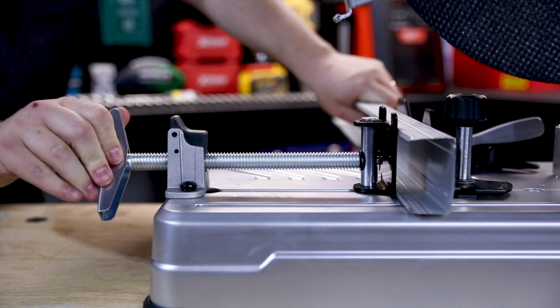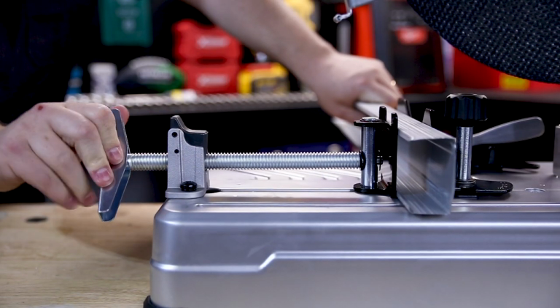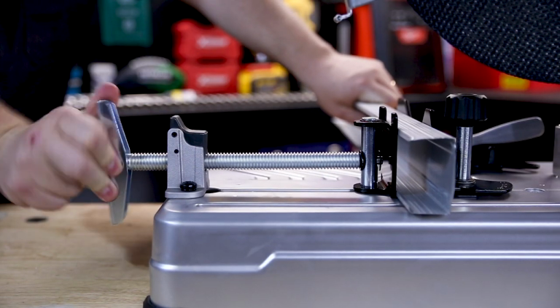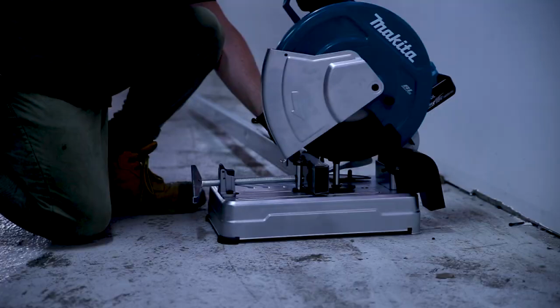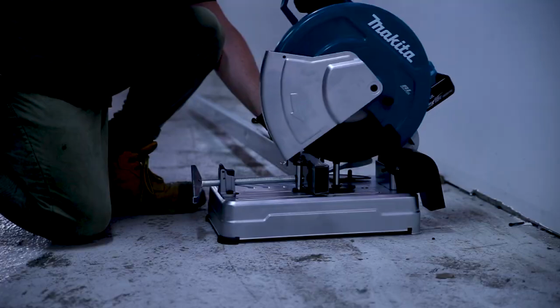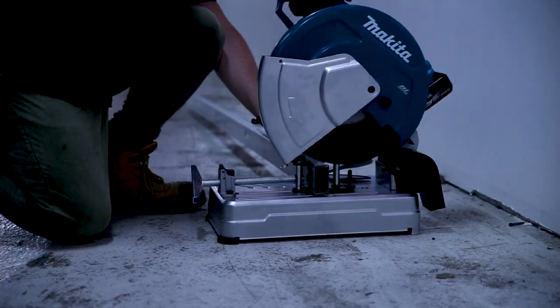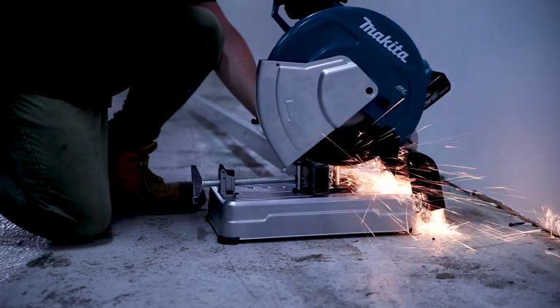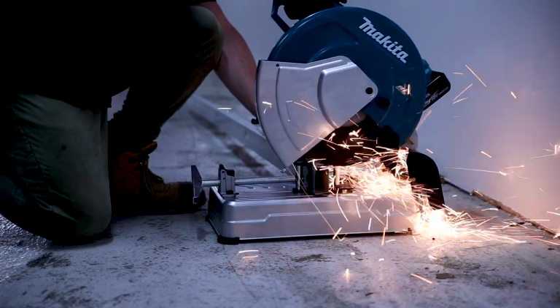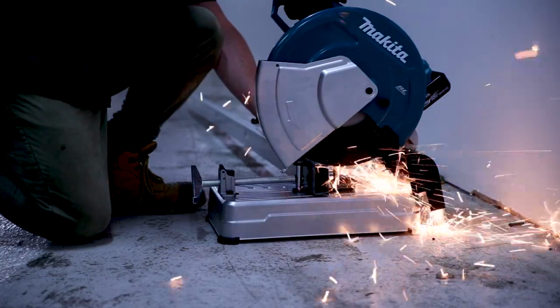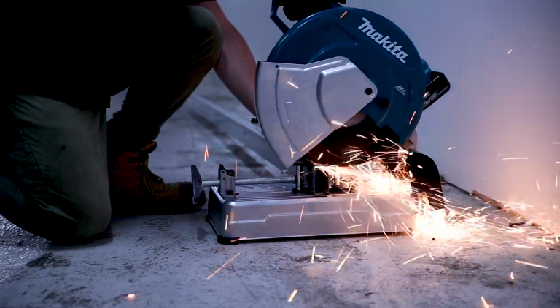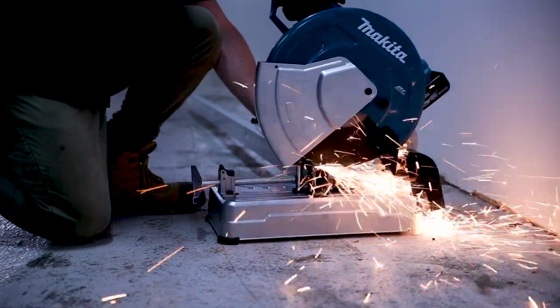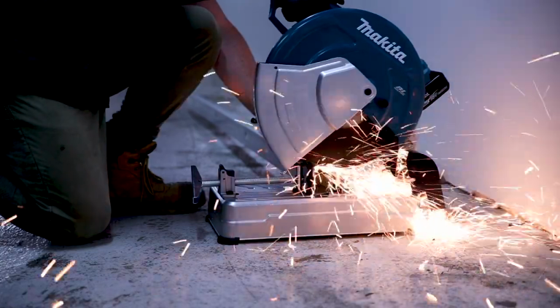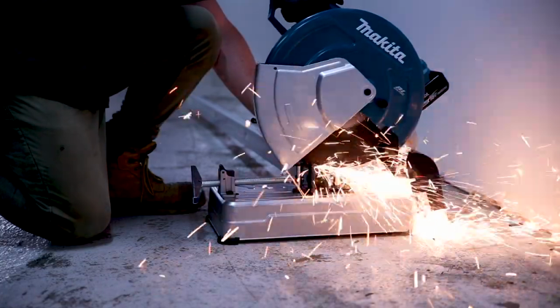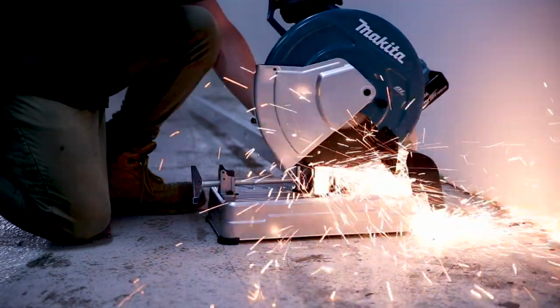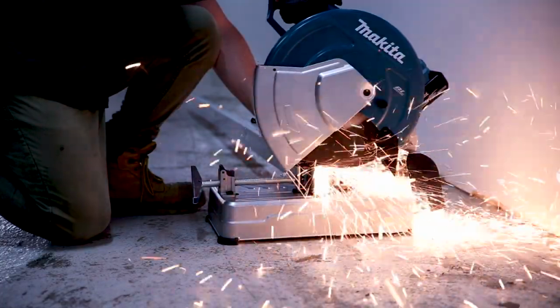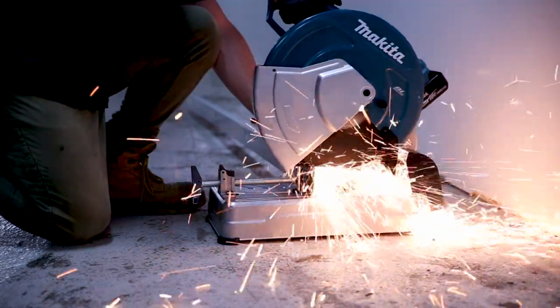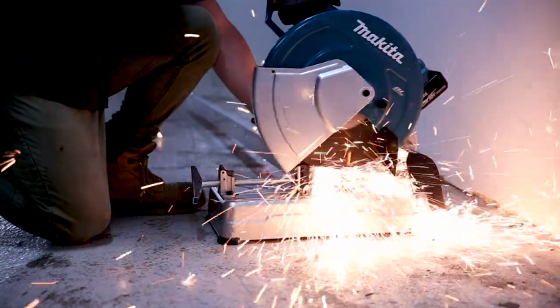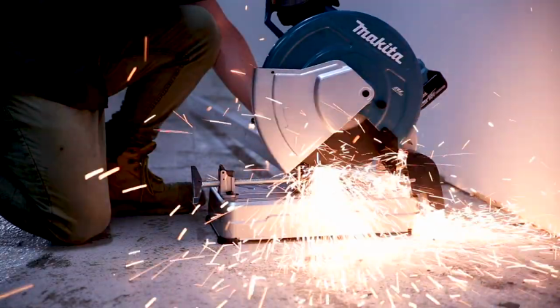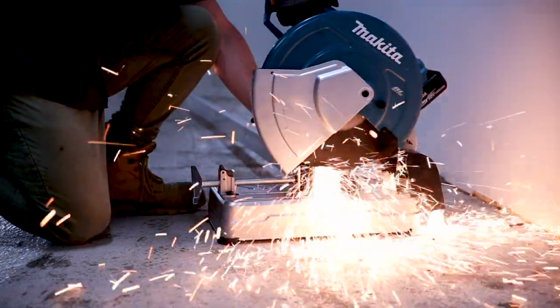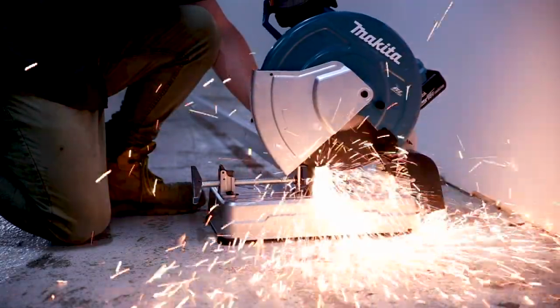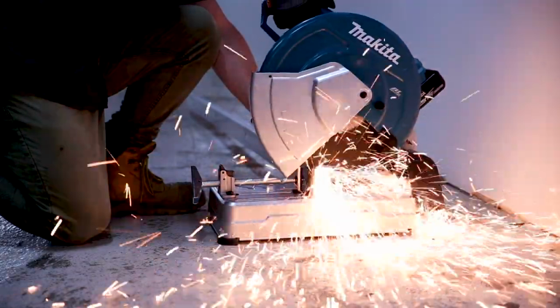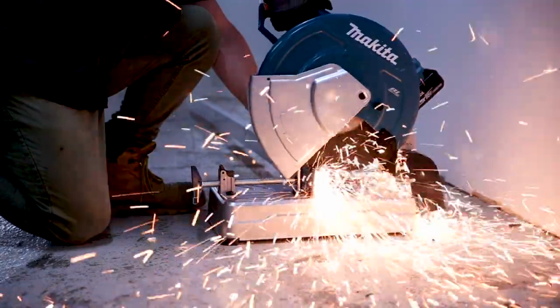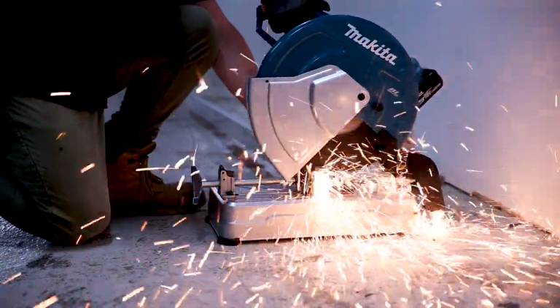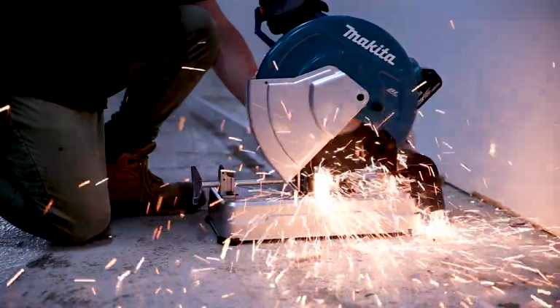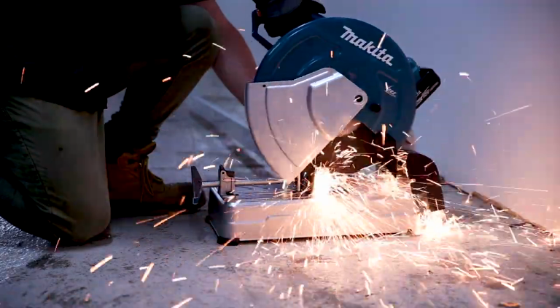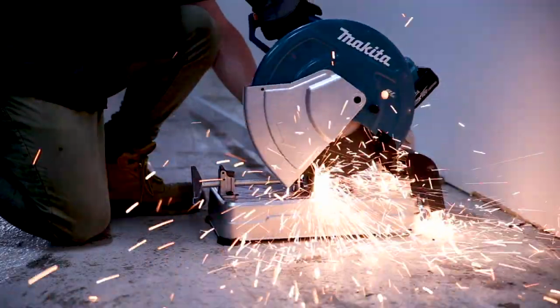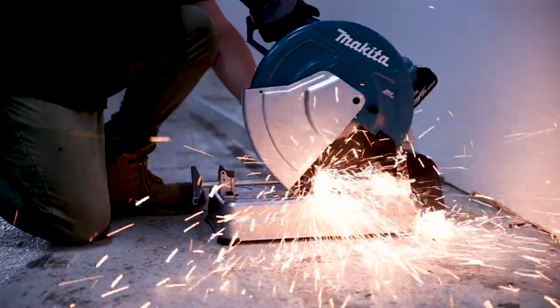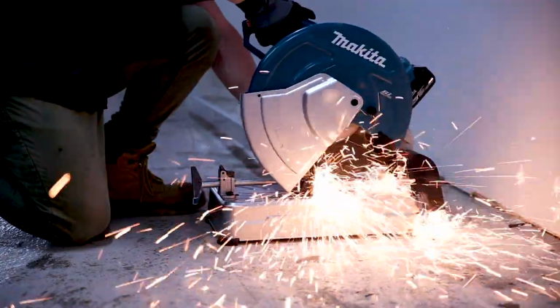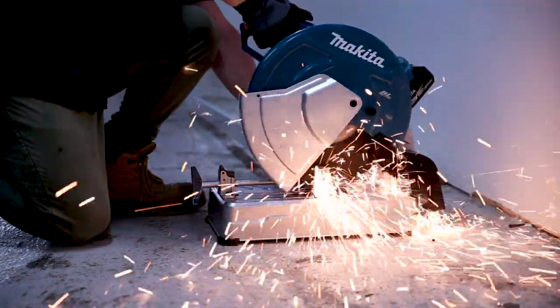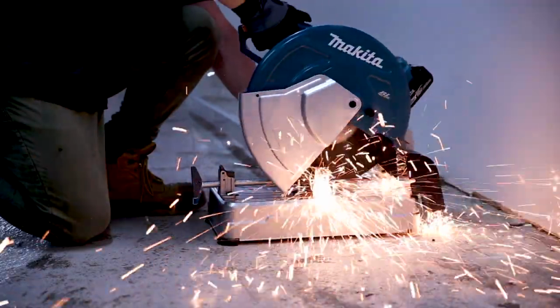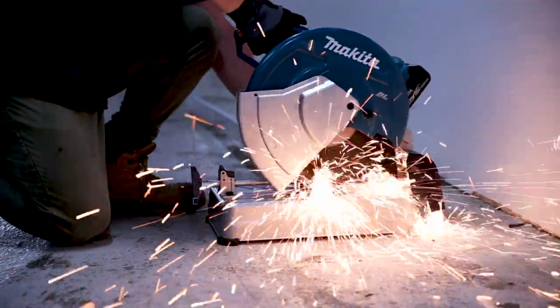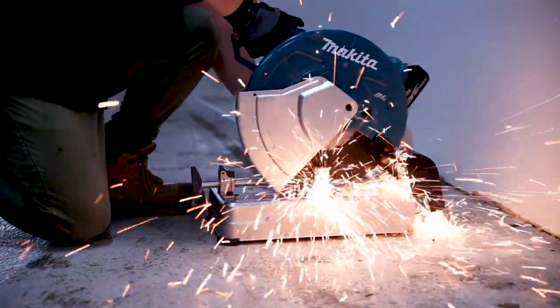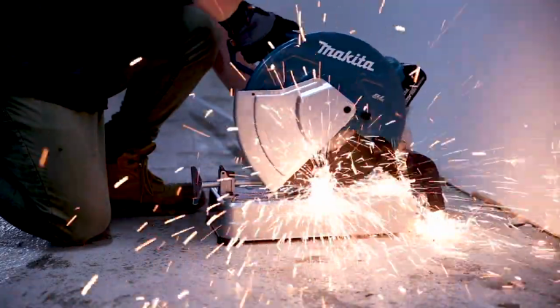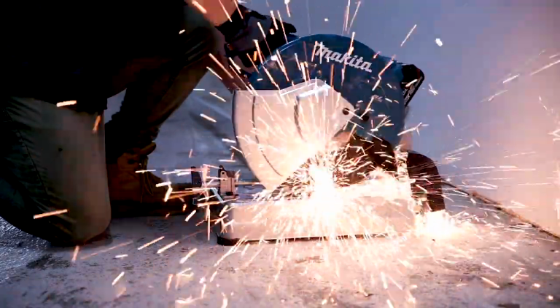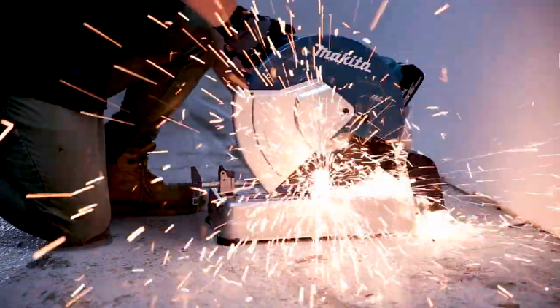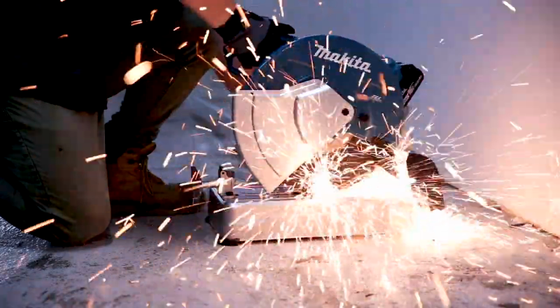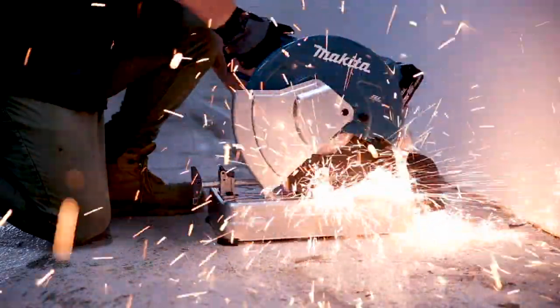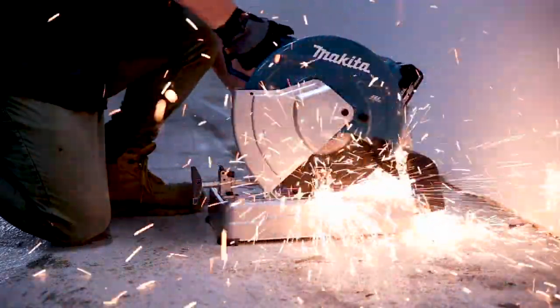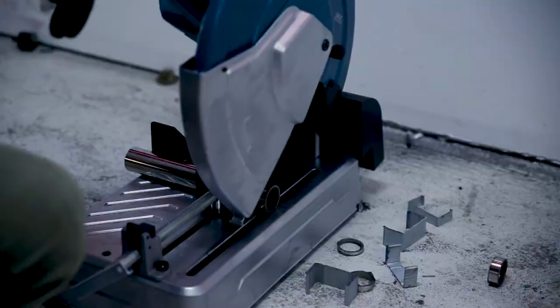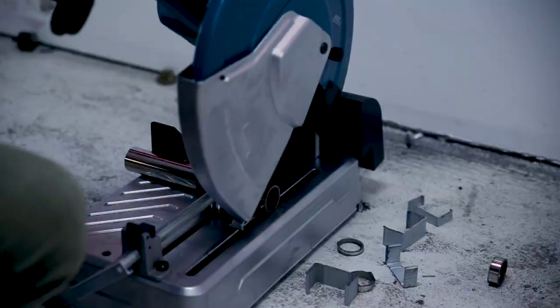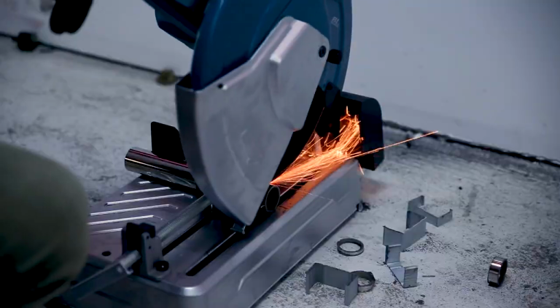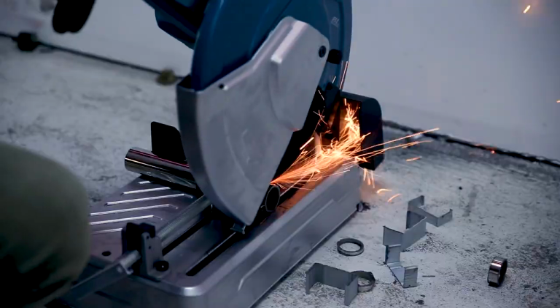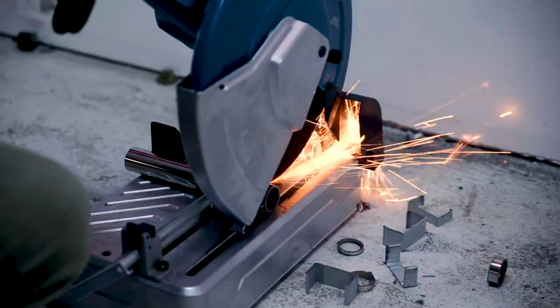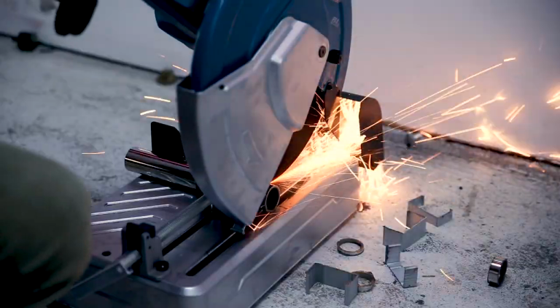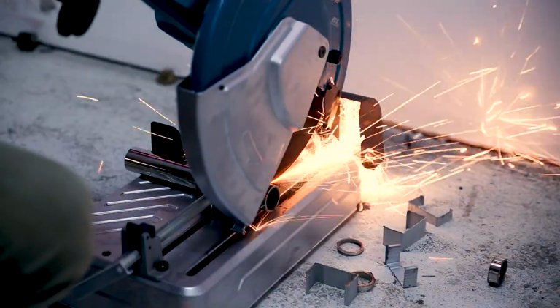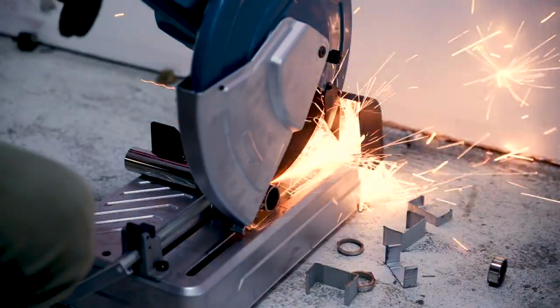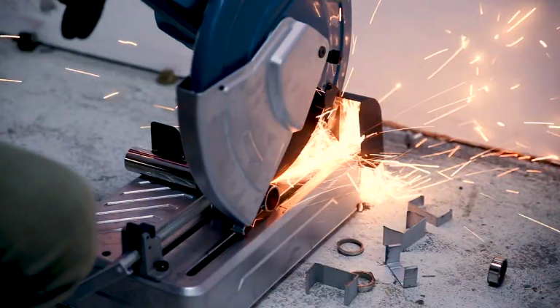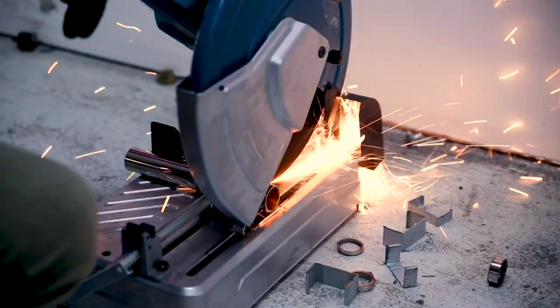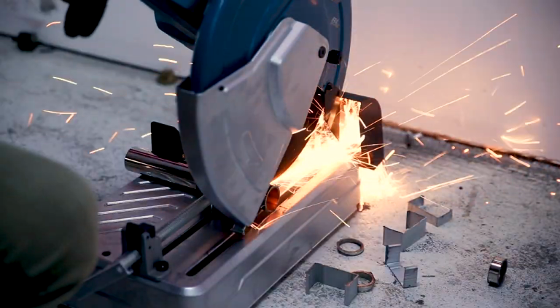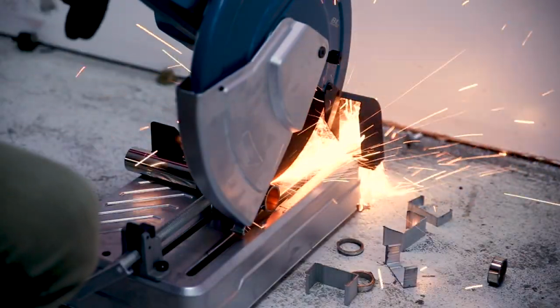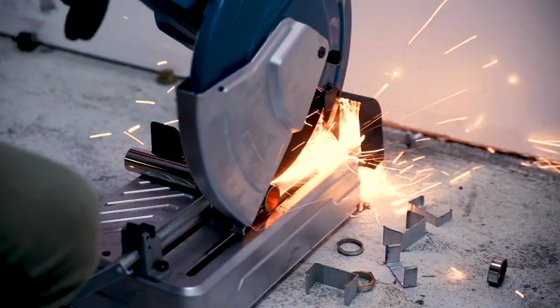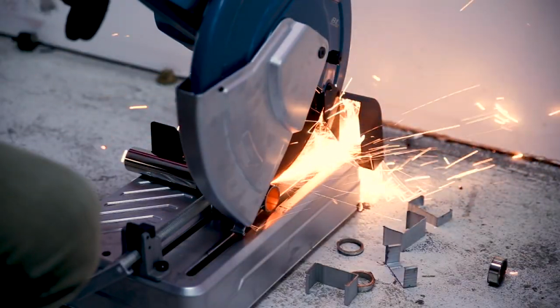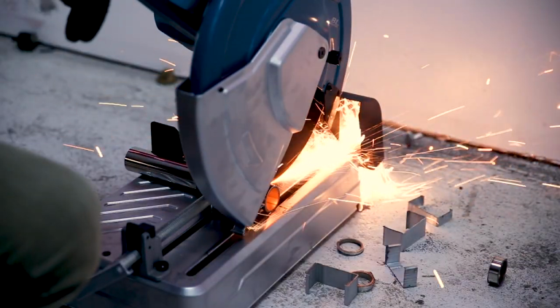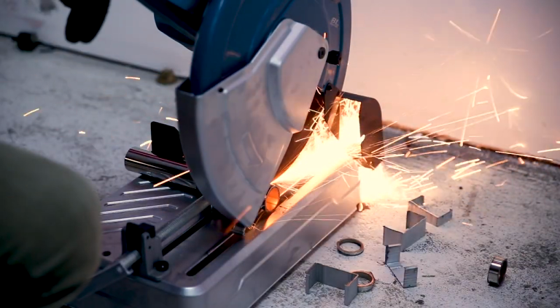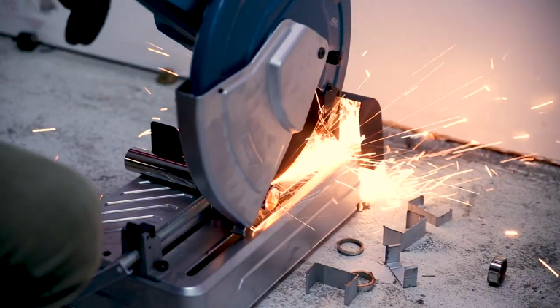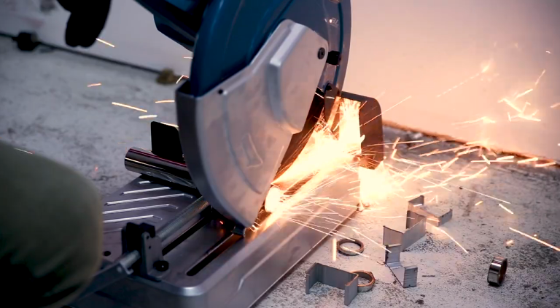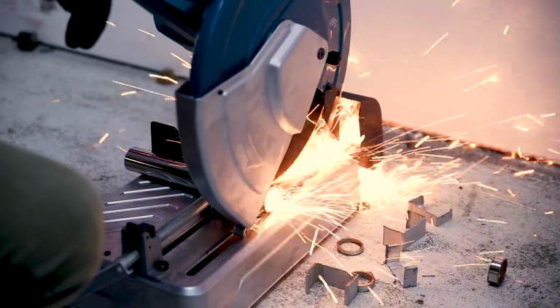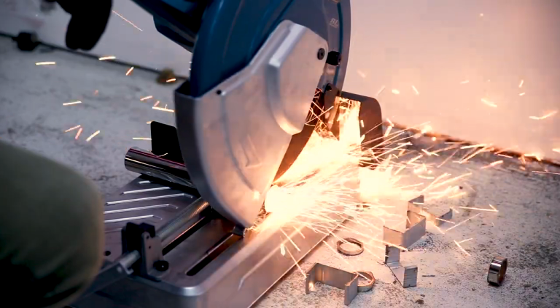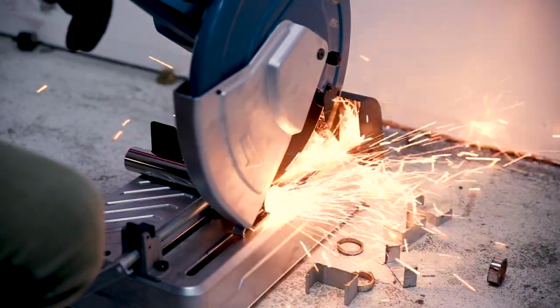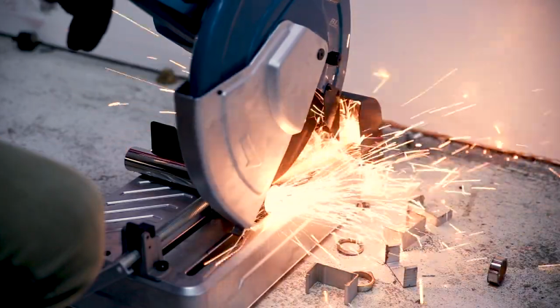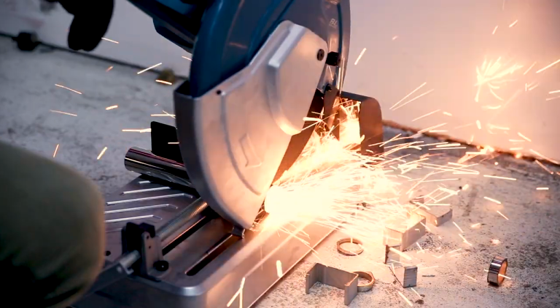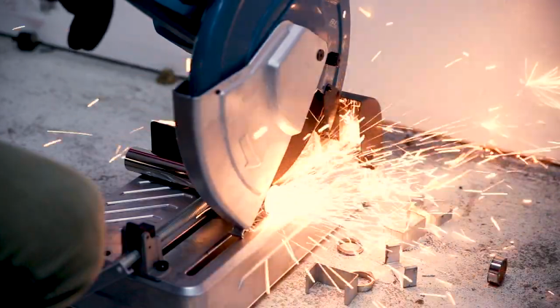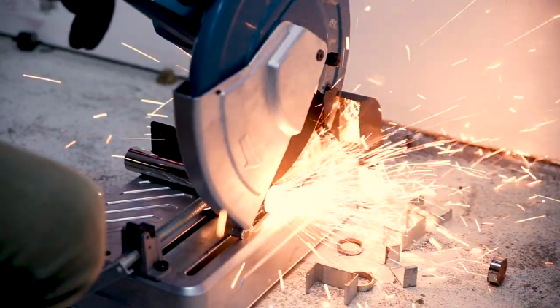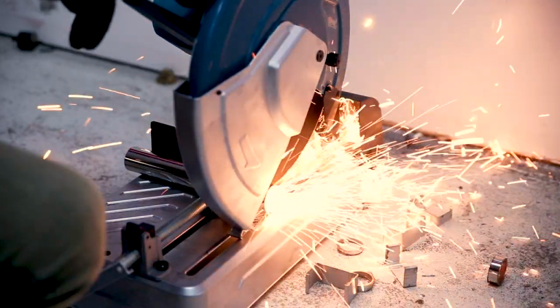We cut some steel stud 136 times off one charge, and if you've got a dual charger you'll charge both those 6 amp hour batteries in 45 minutes.